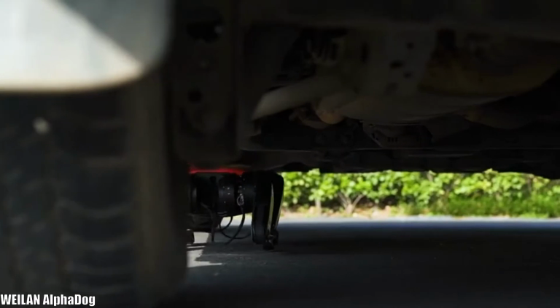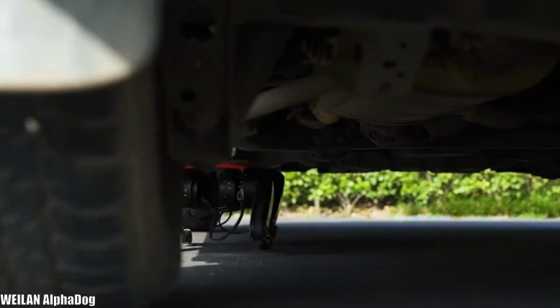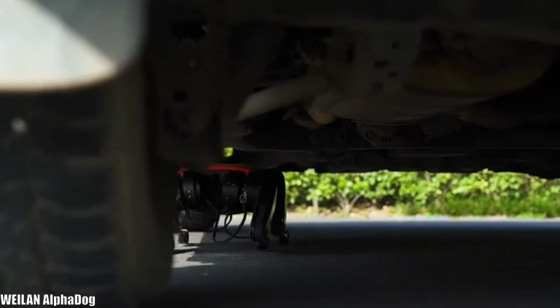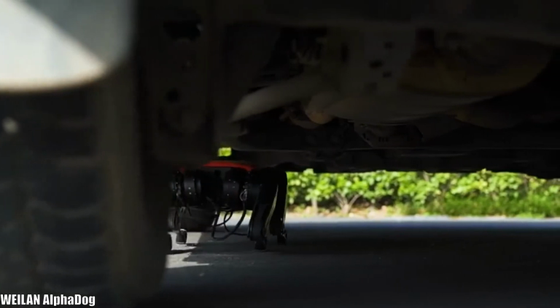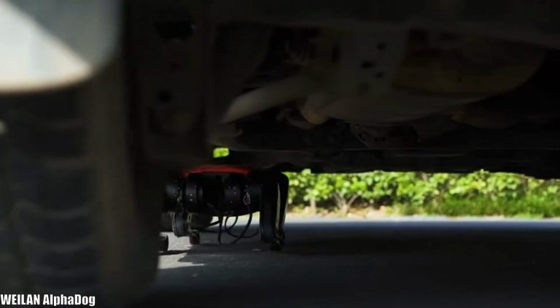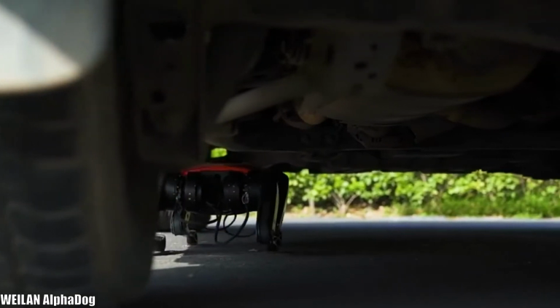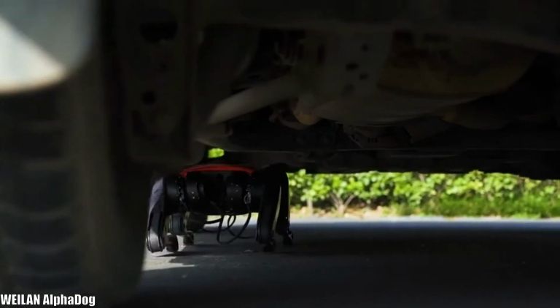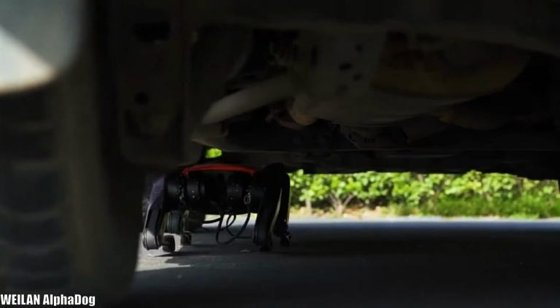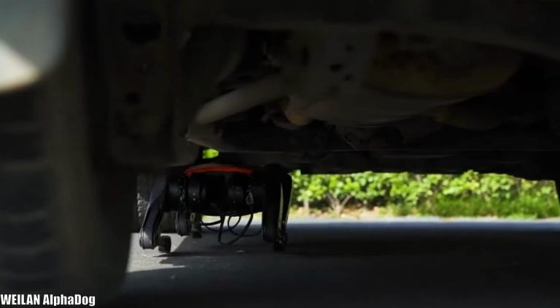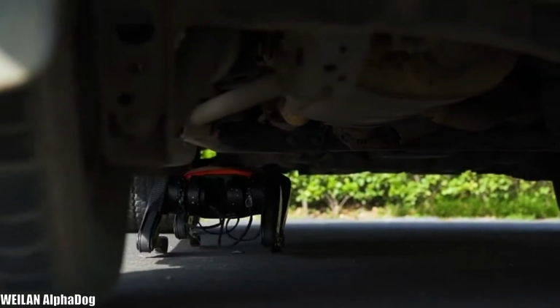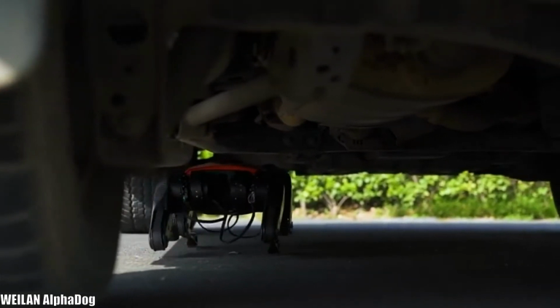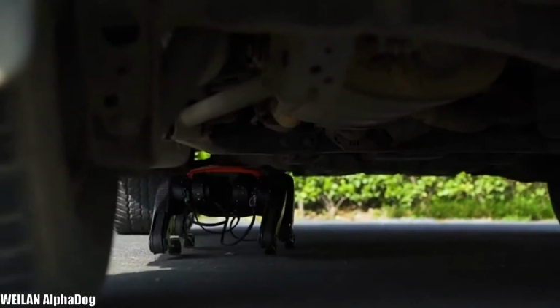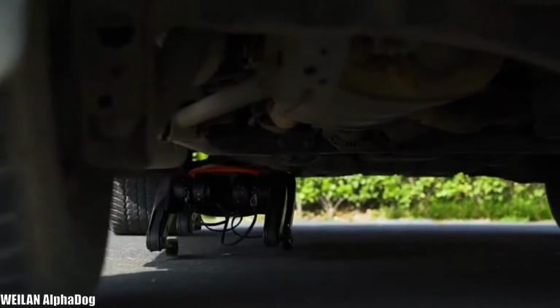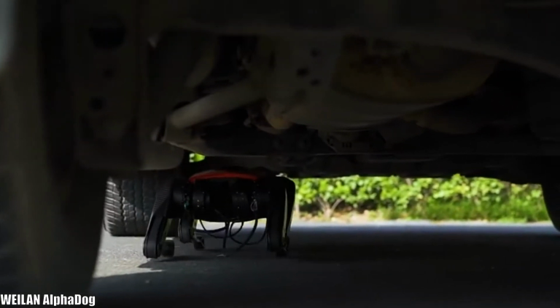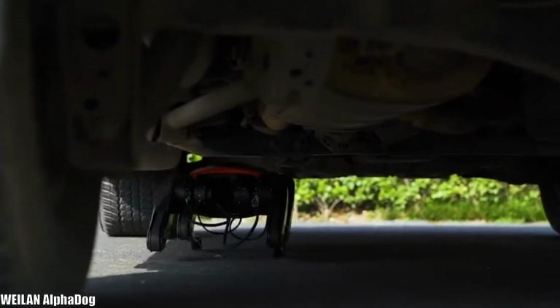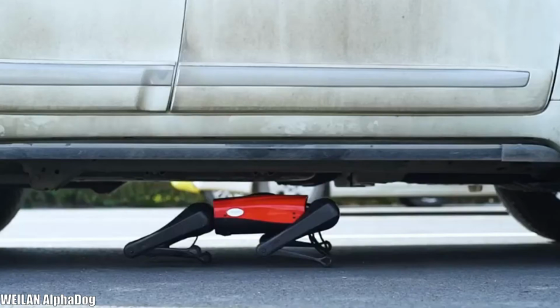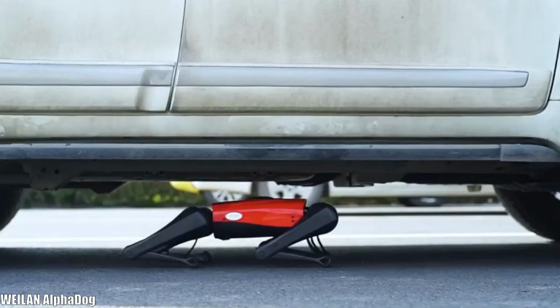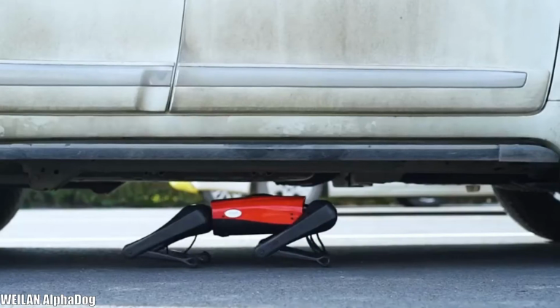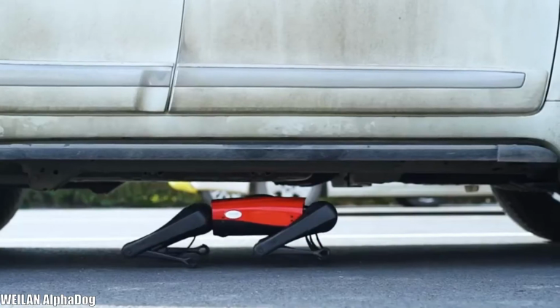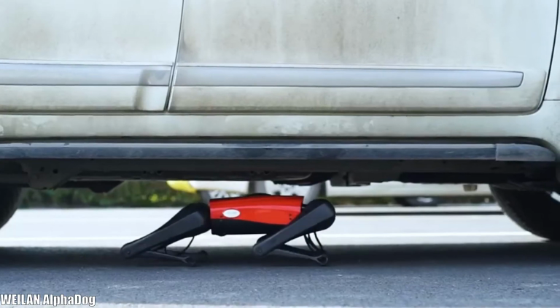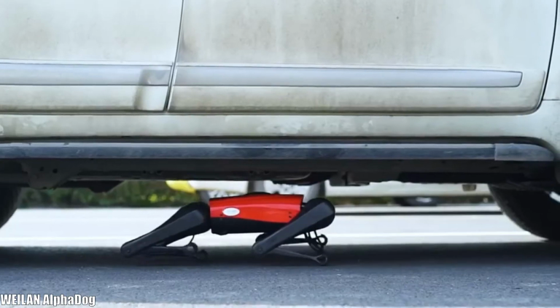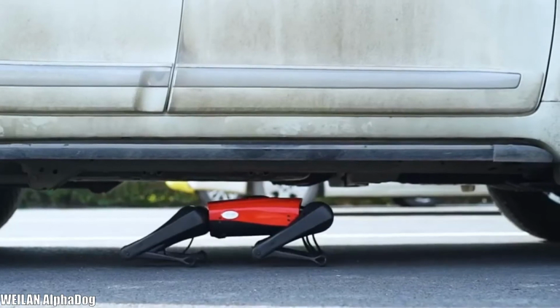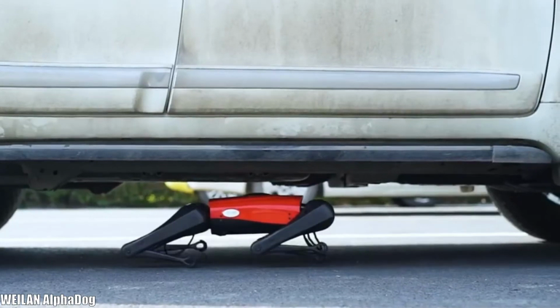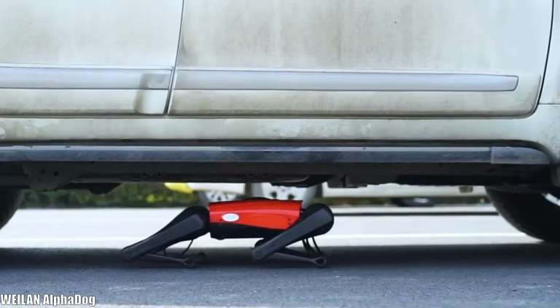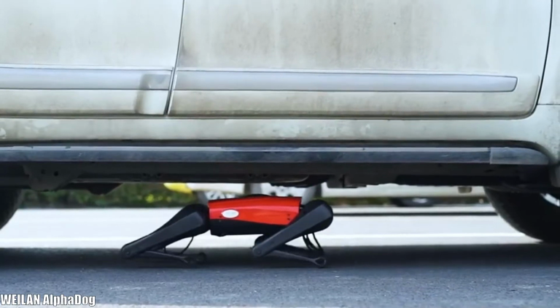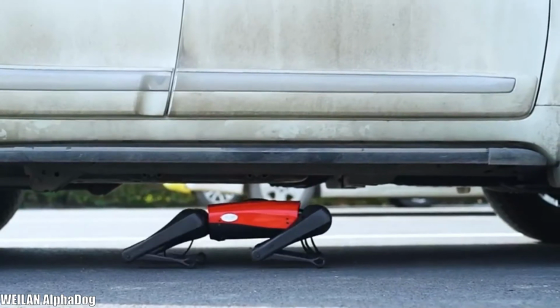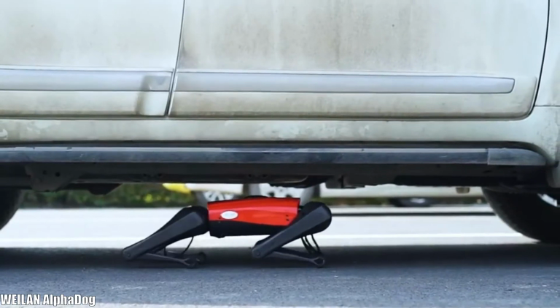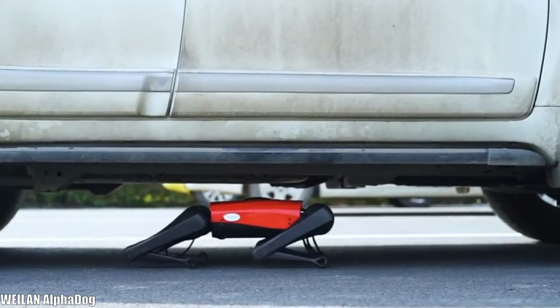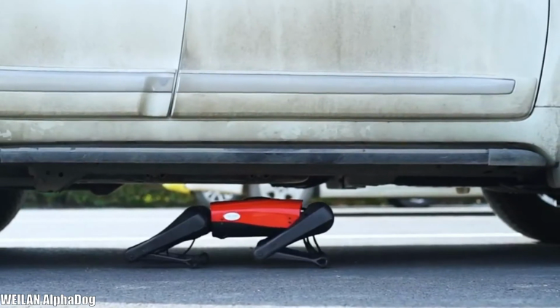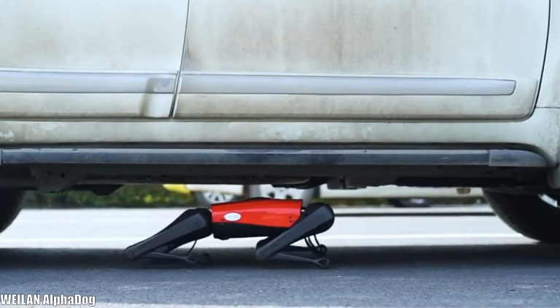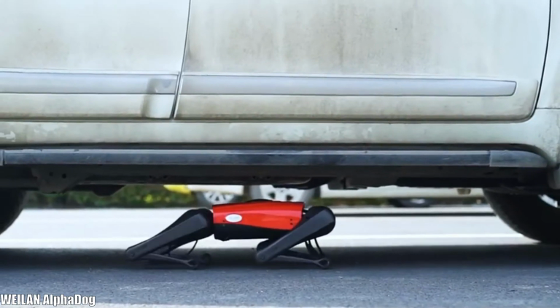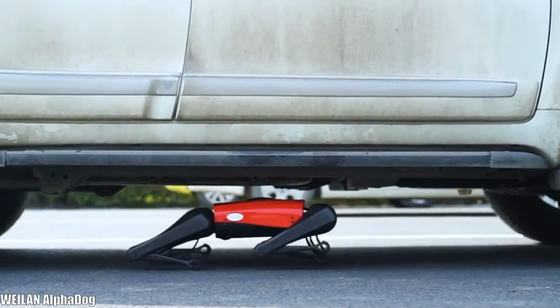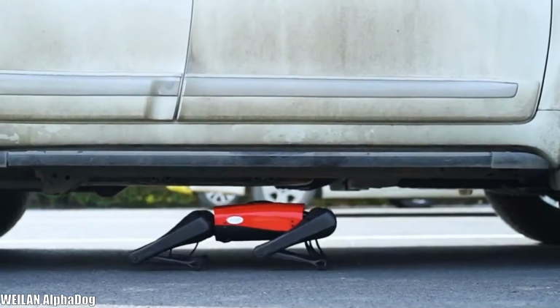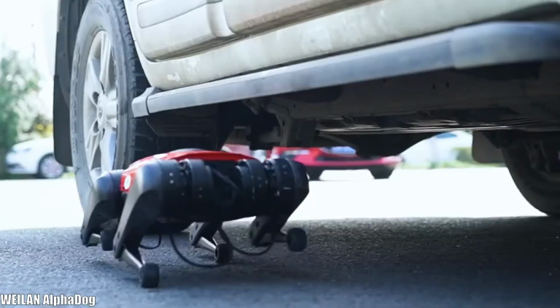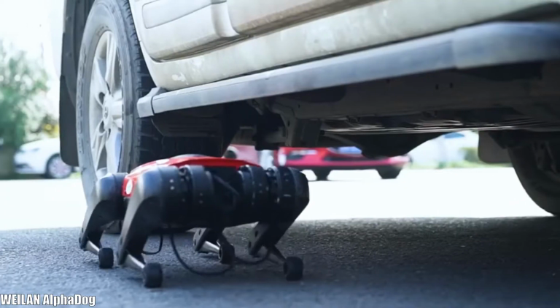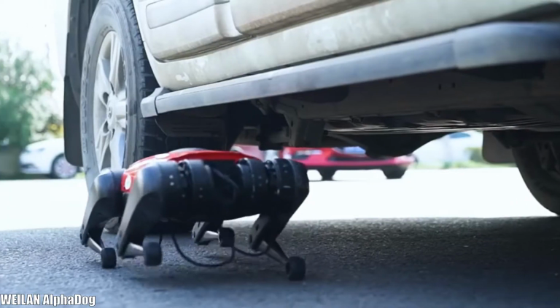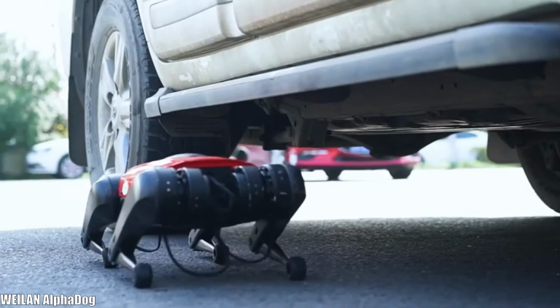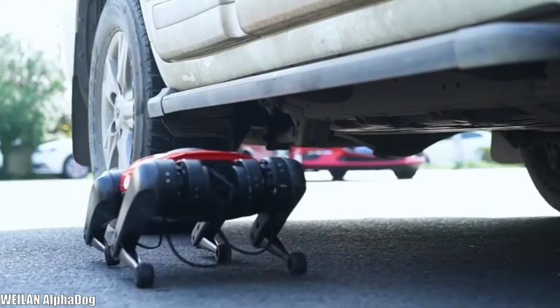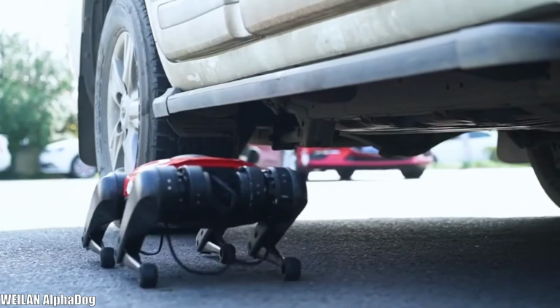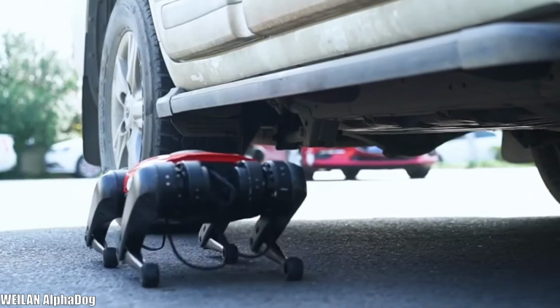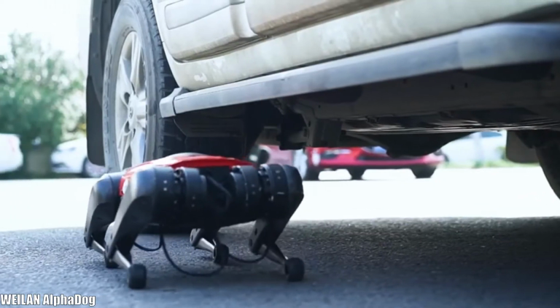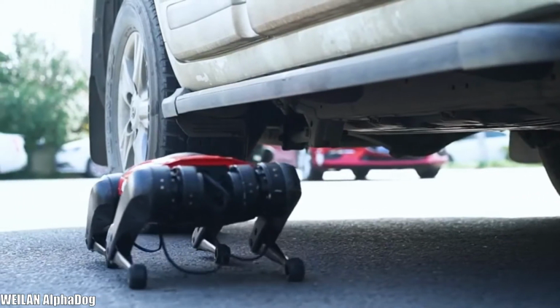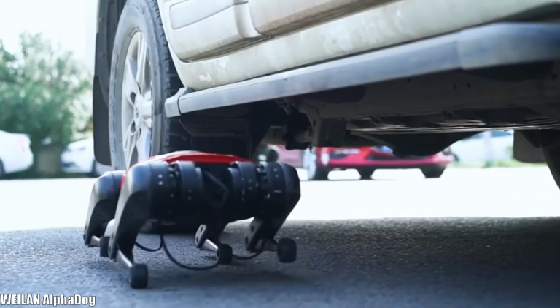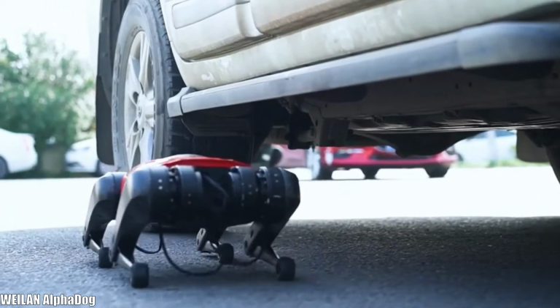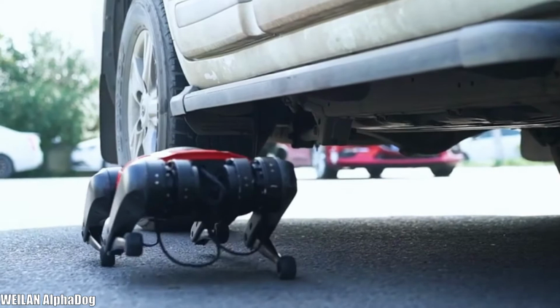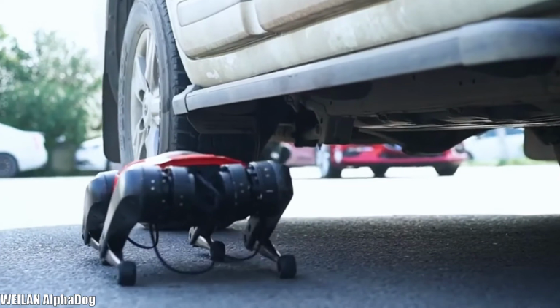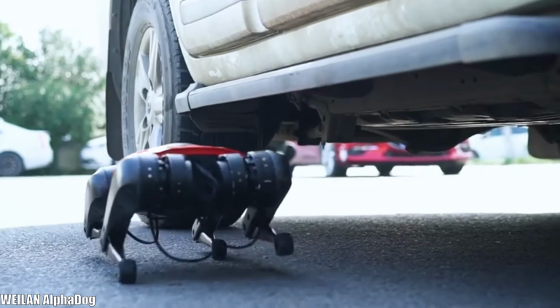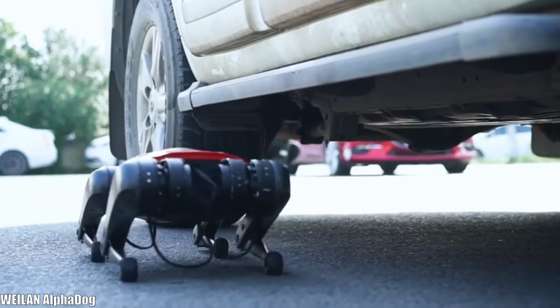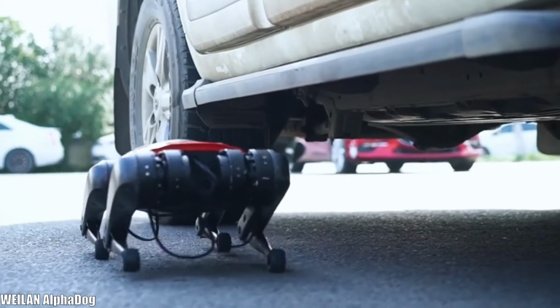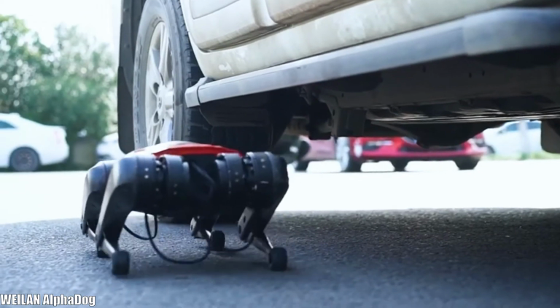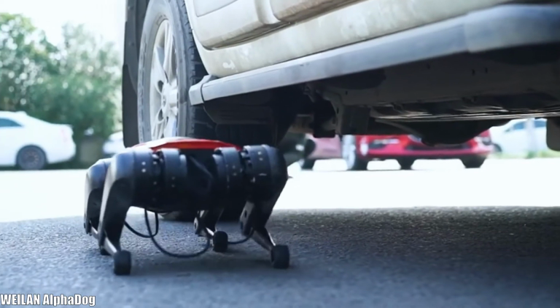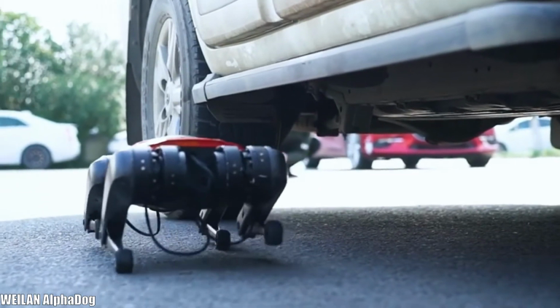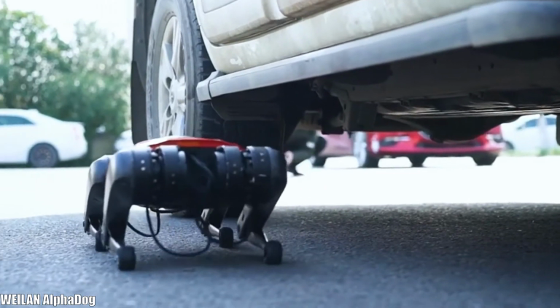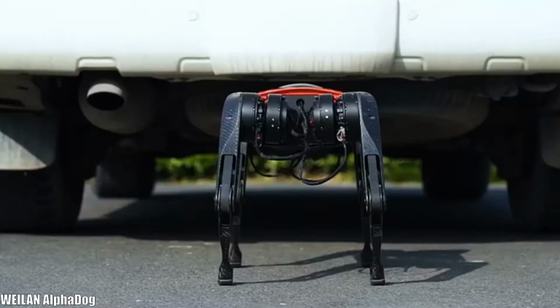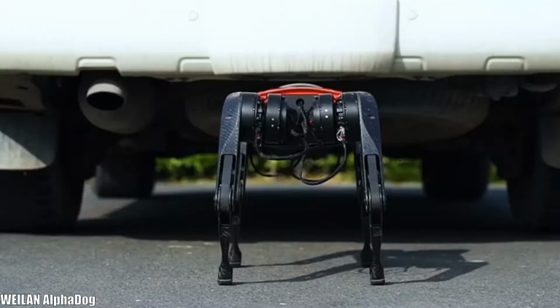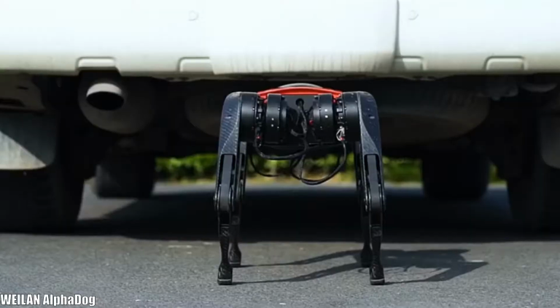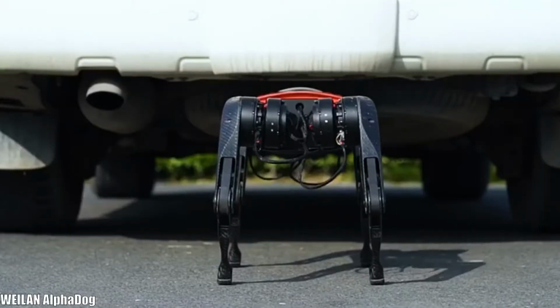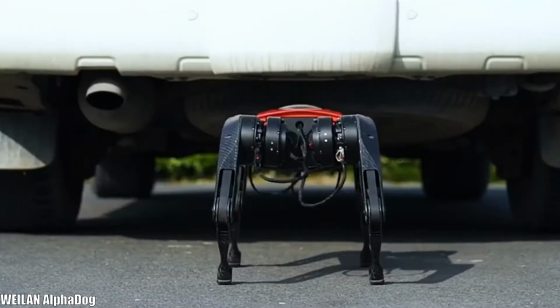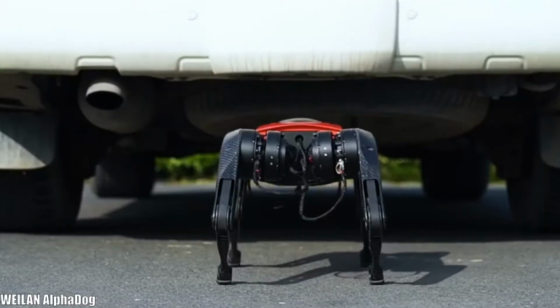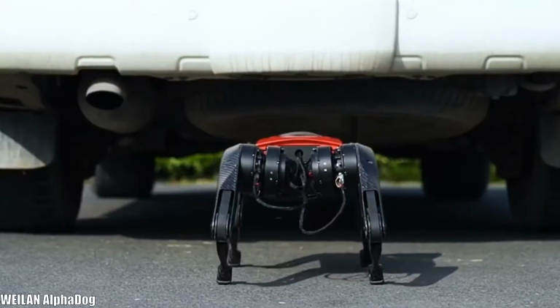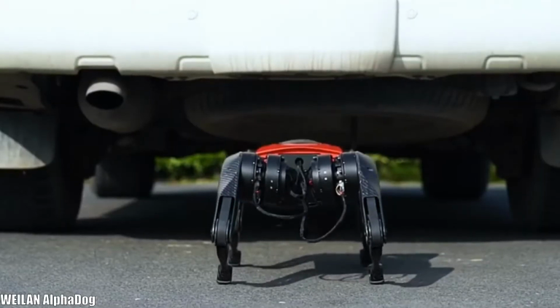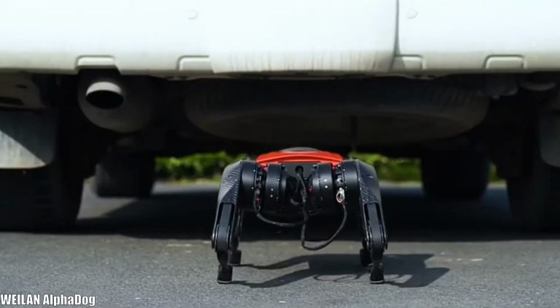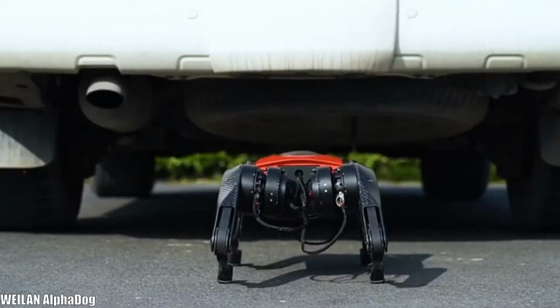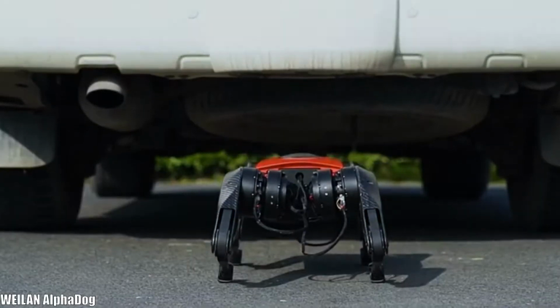Its great maneuverability allows it to adapt to move through tight spaces, and it can withstand extreme temperatures from minus 20 to 45 degrees.